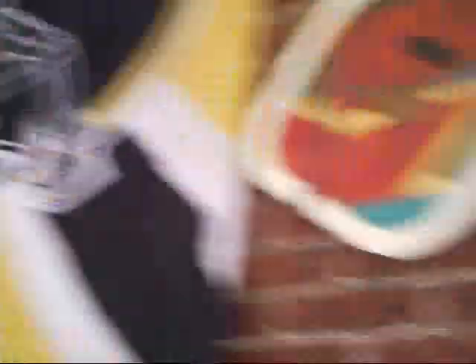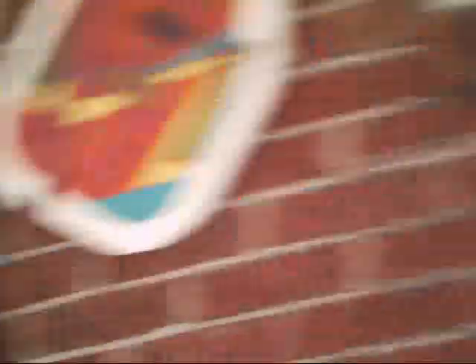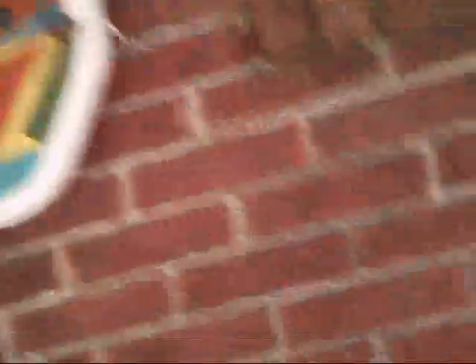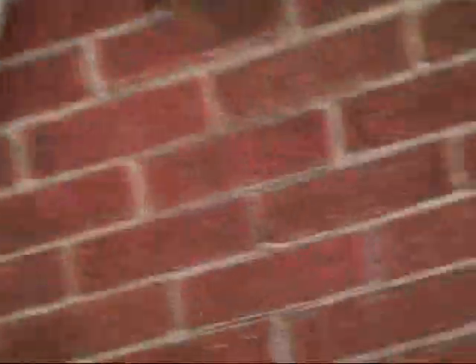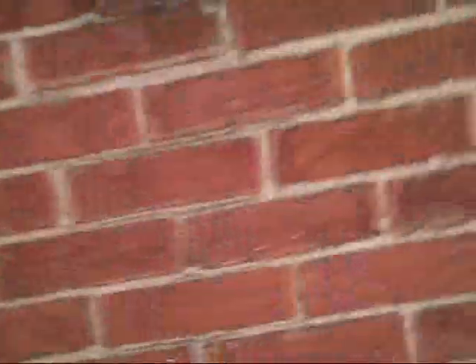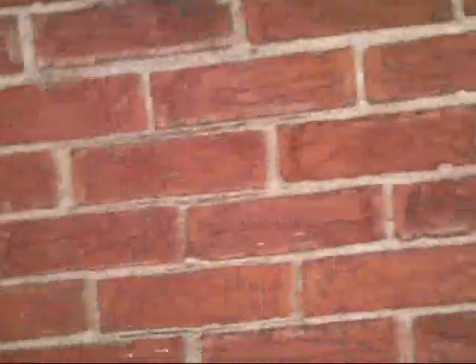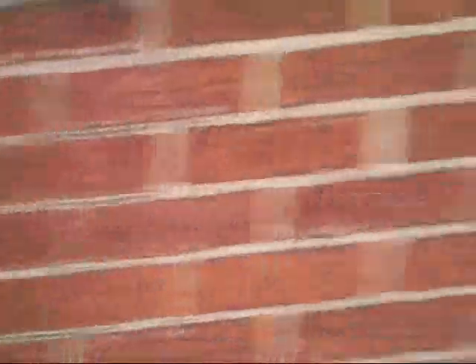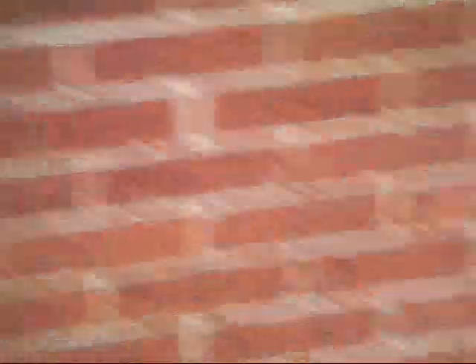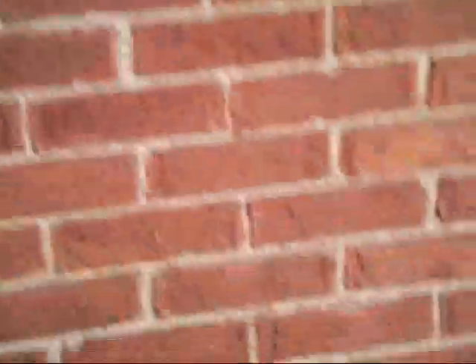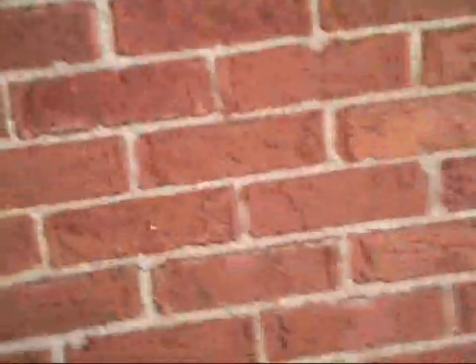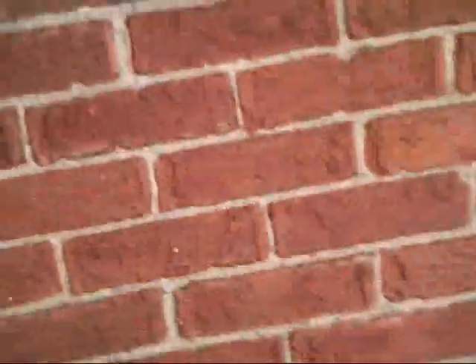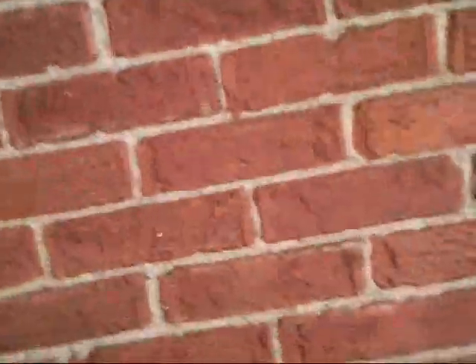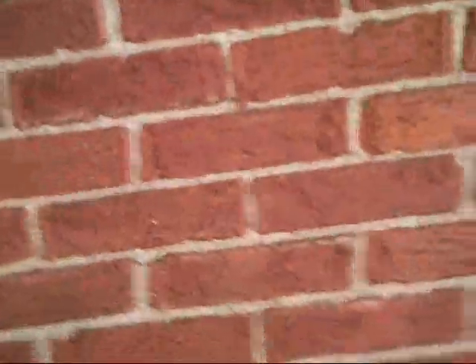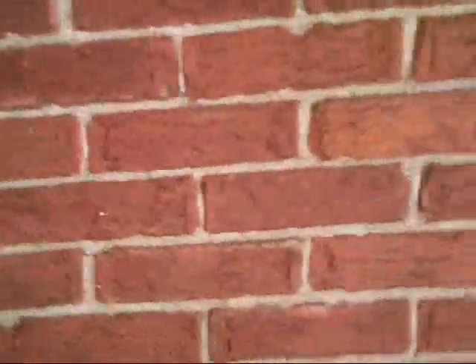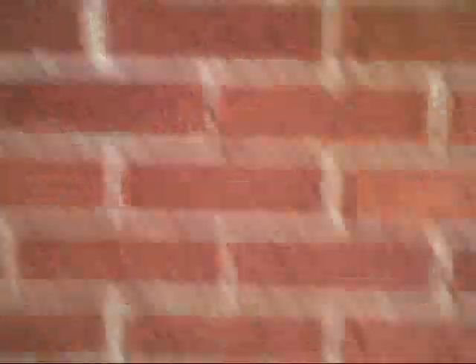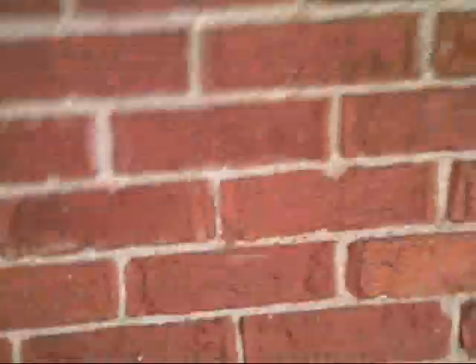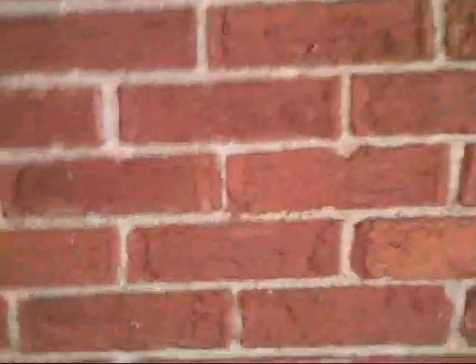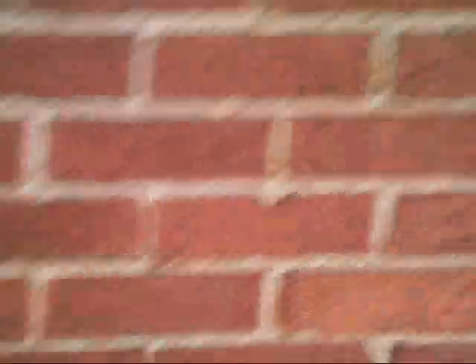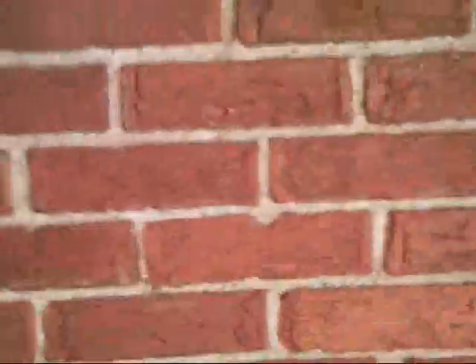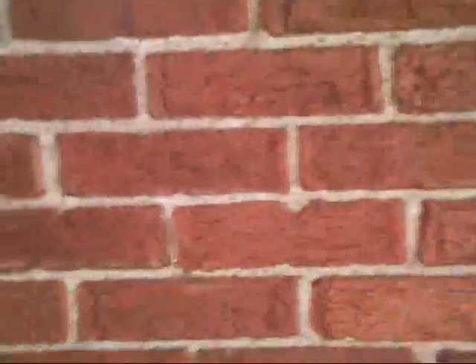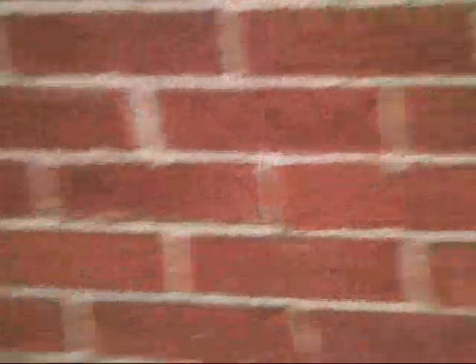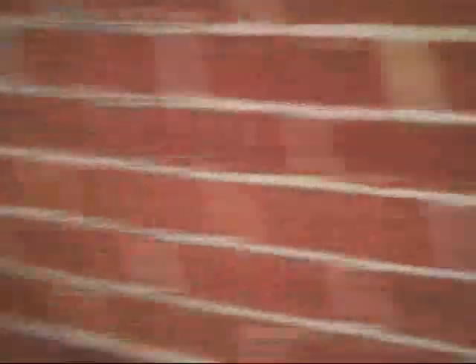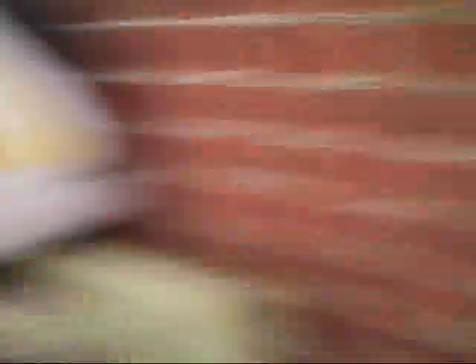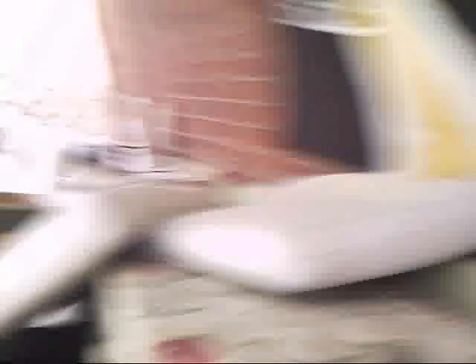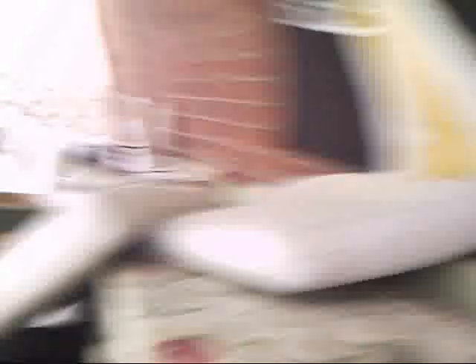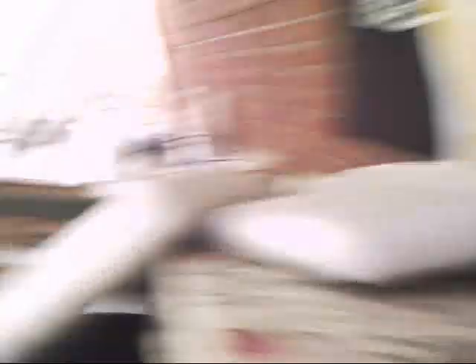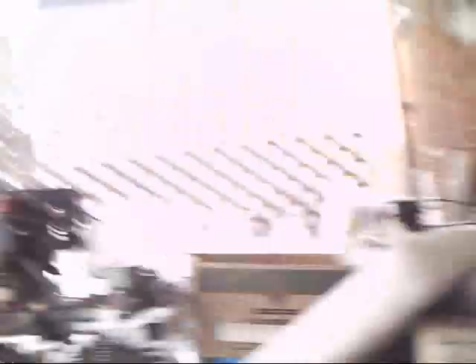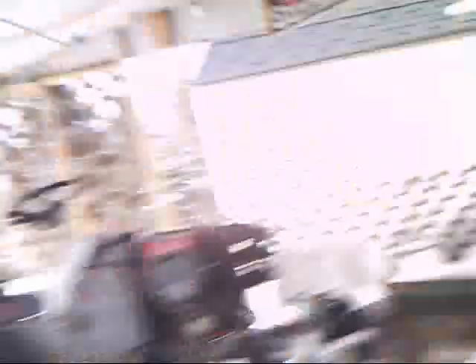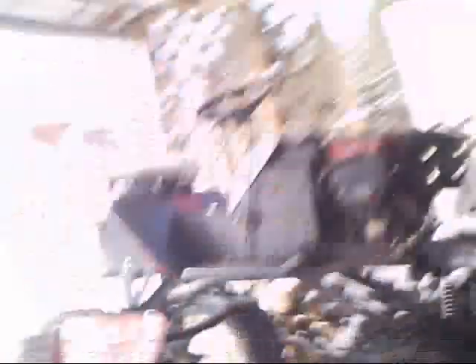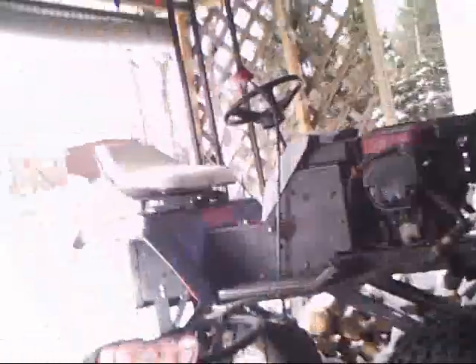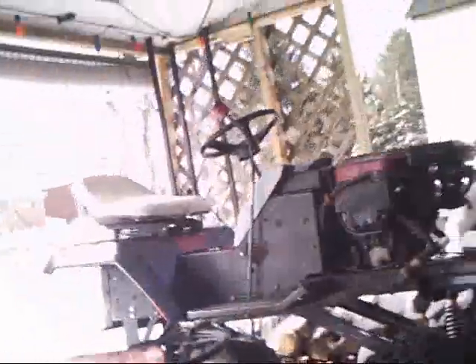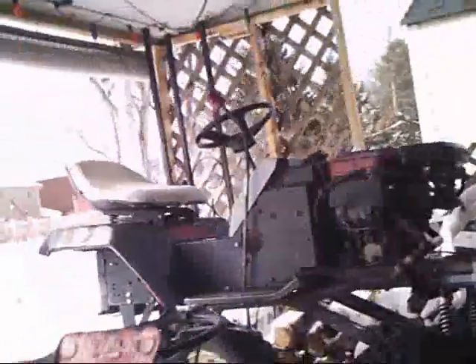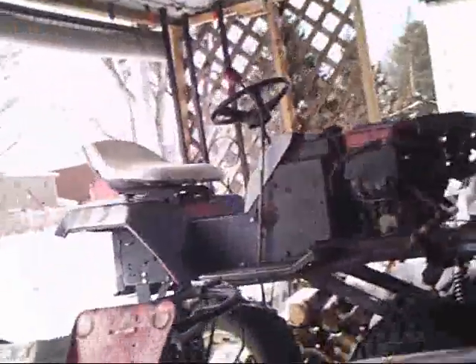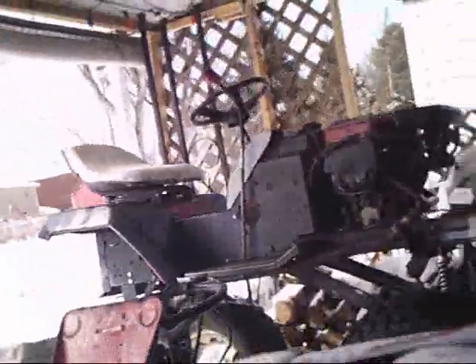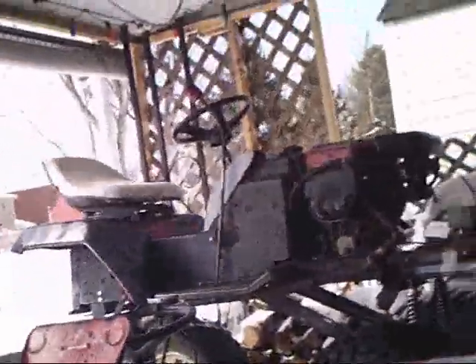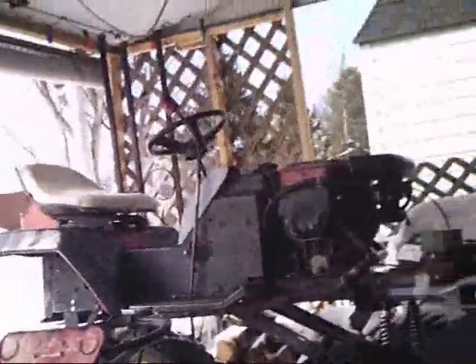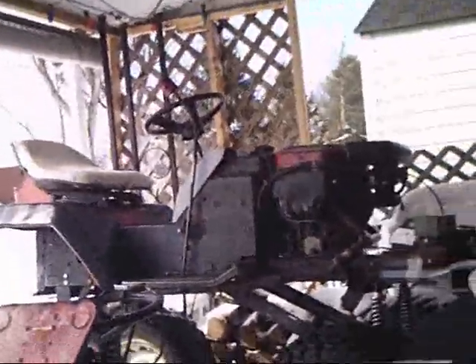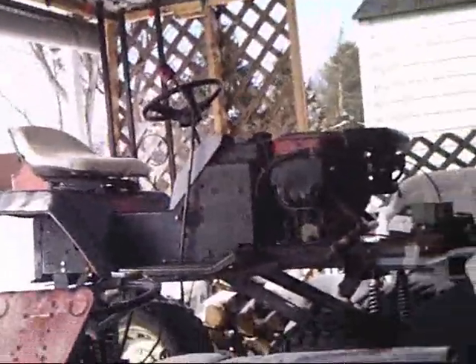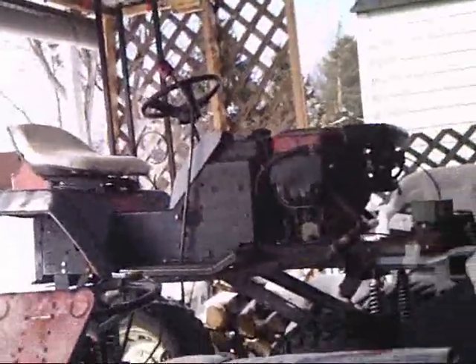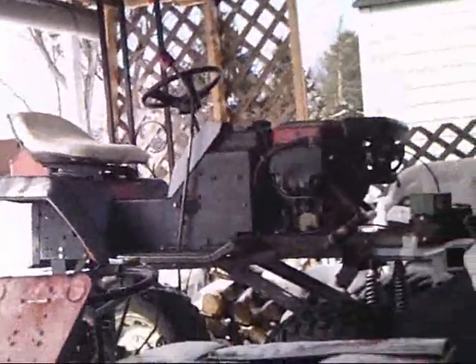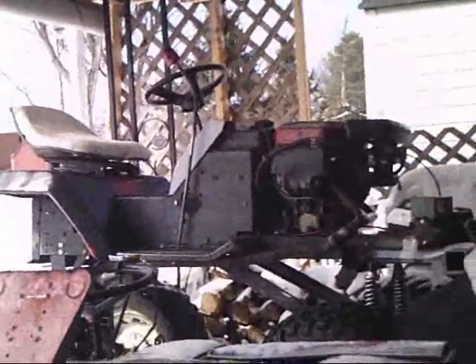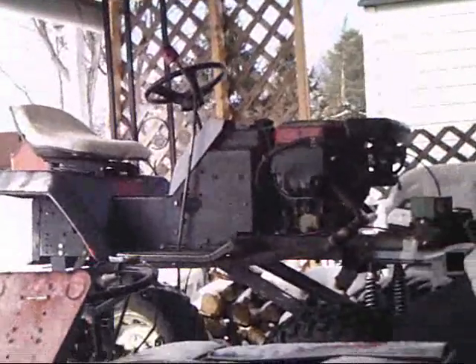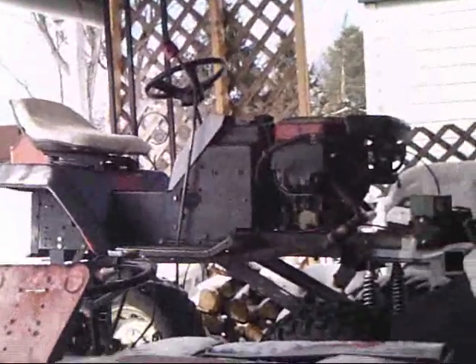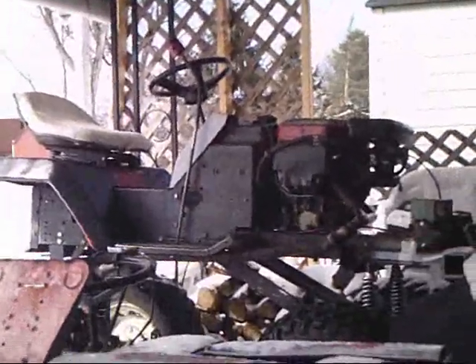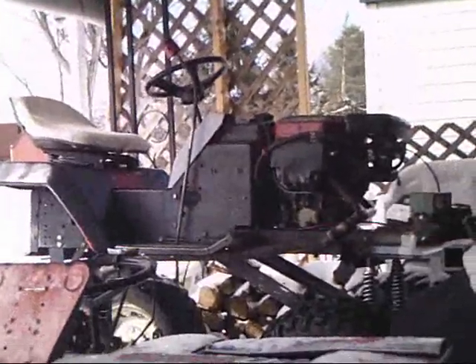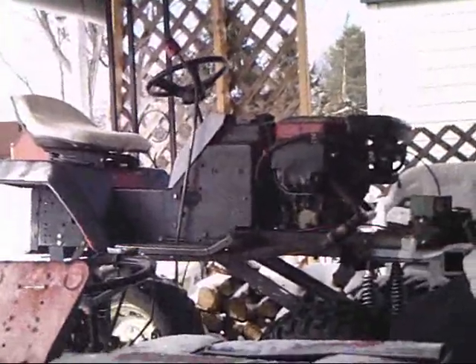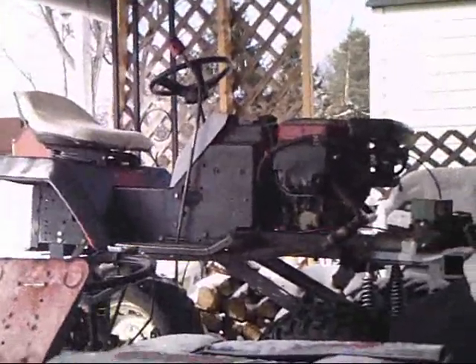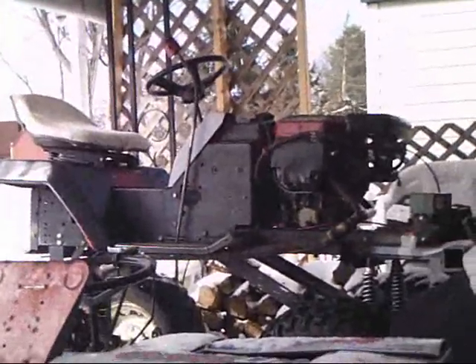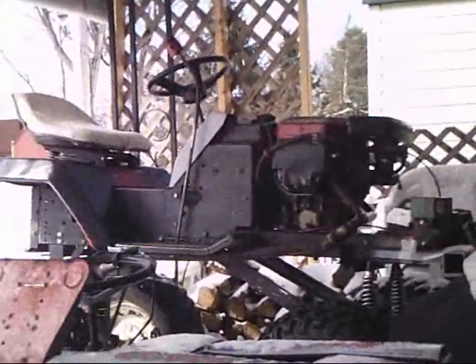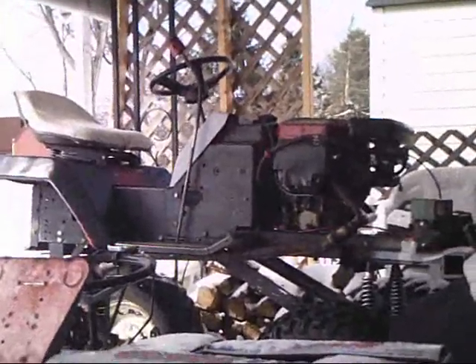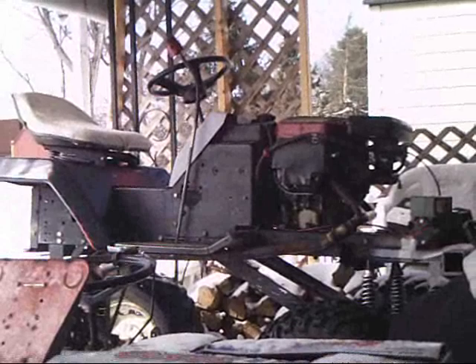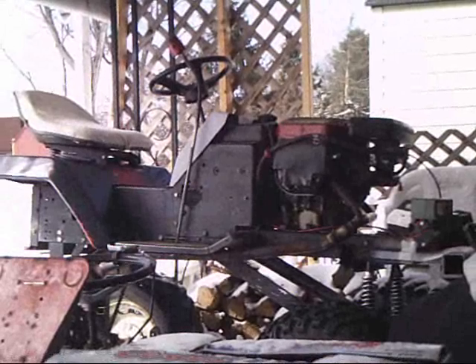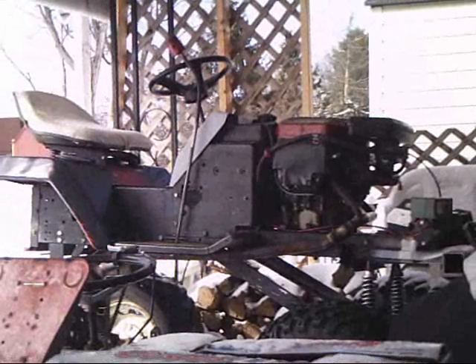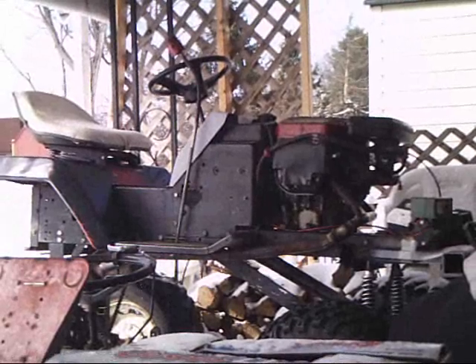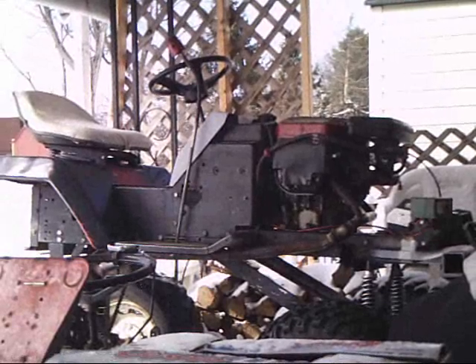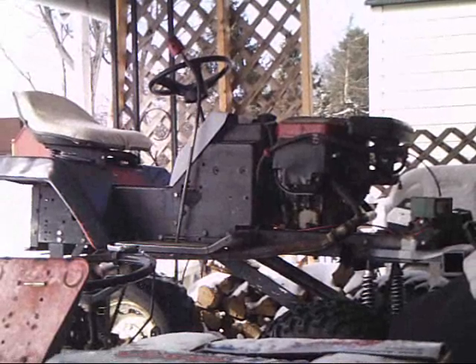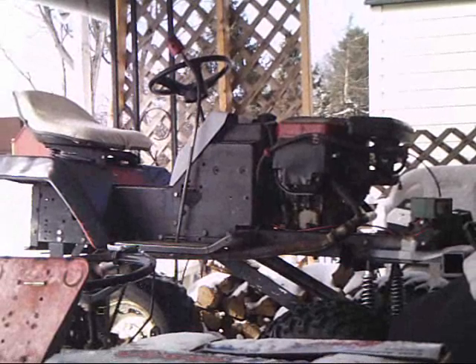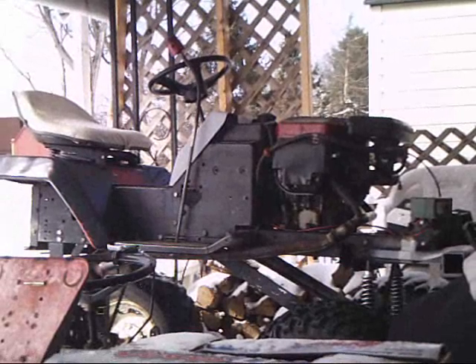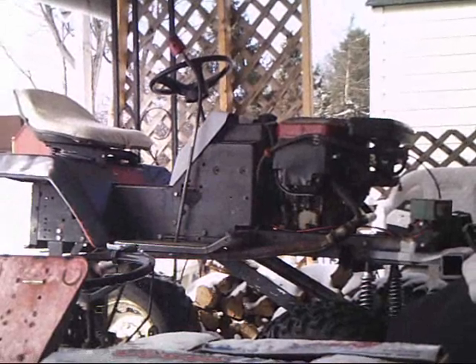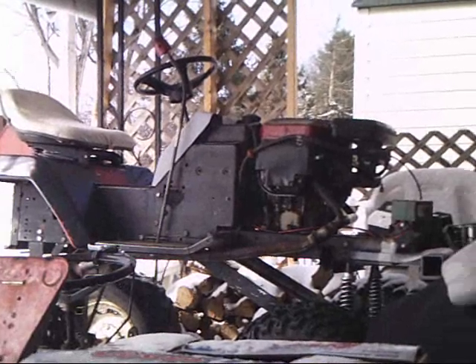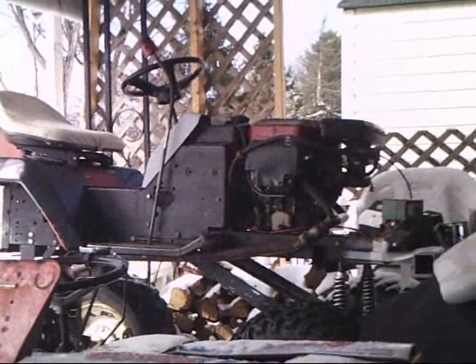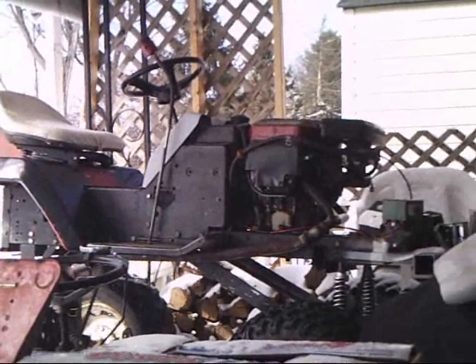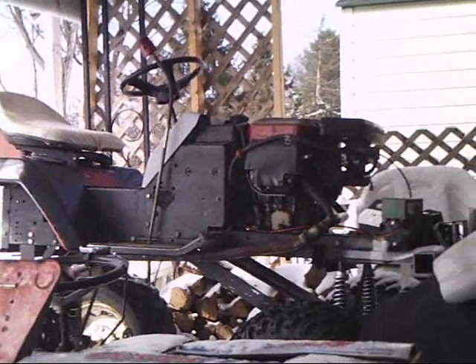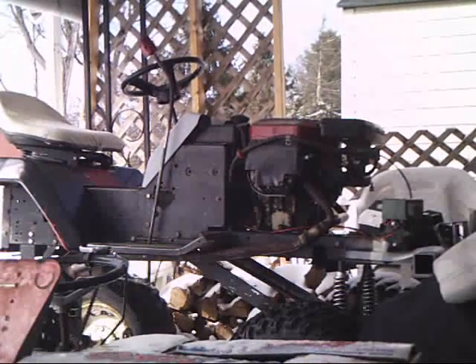That's what I hate about this camera — you gotta get so far back just to get one shot.